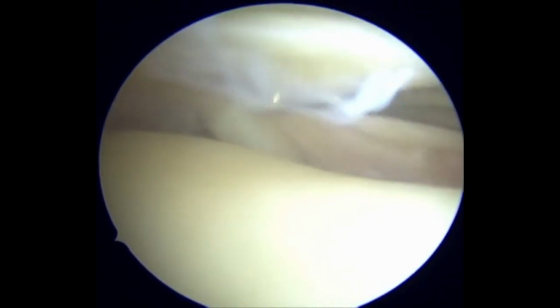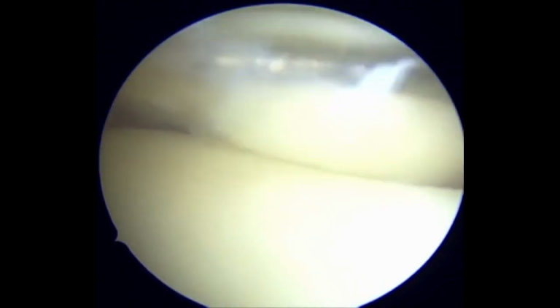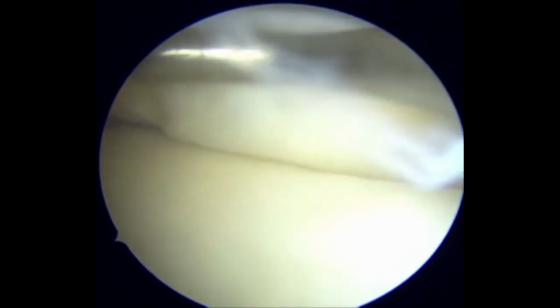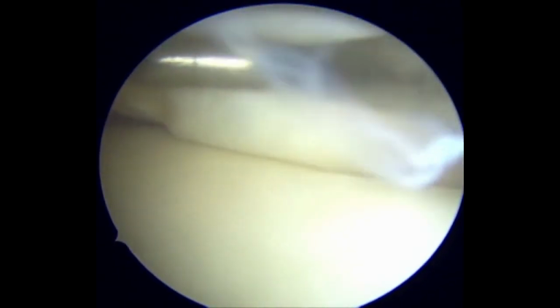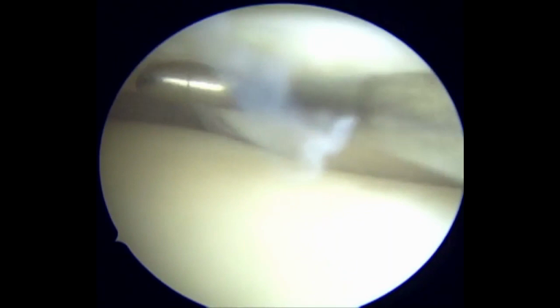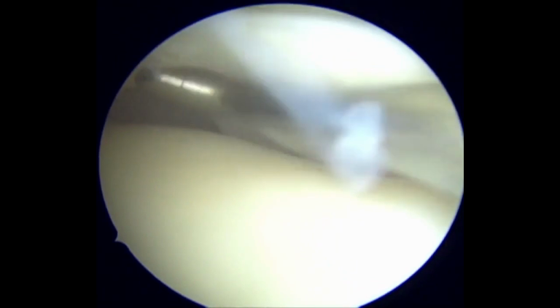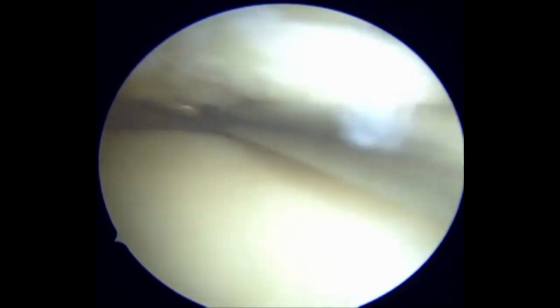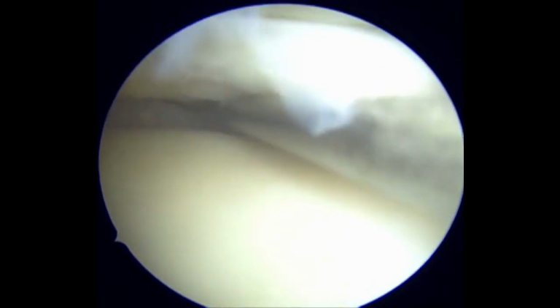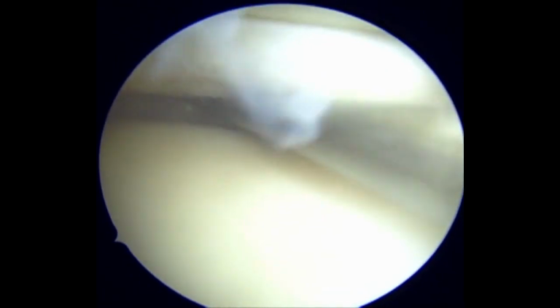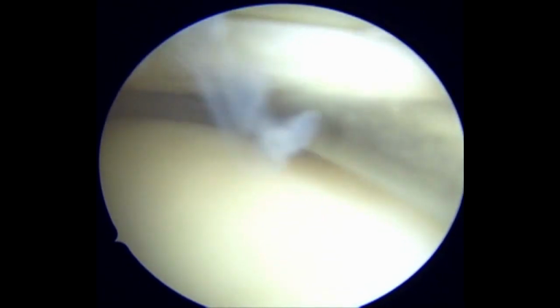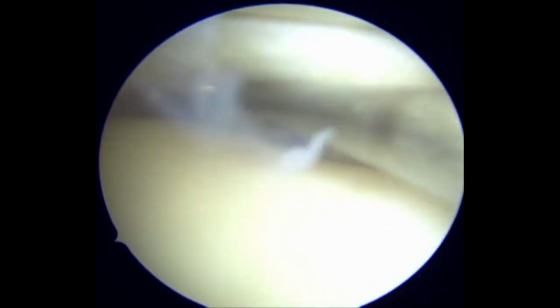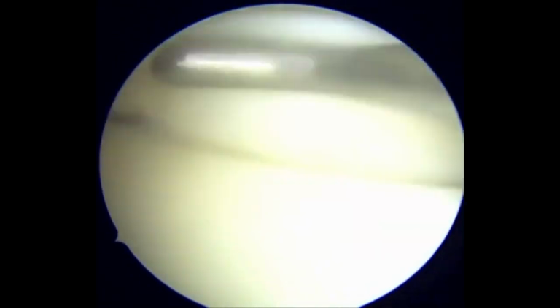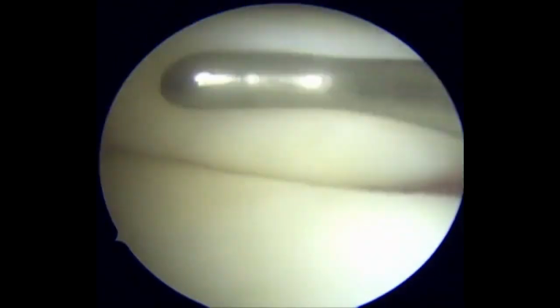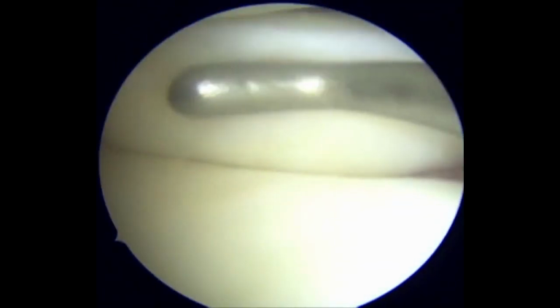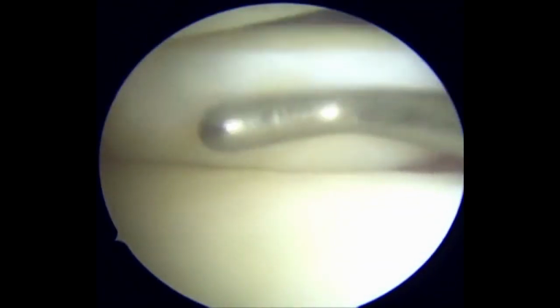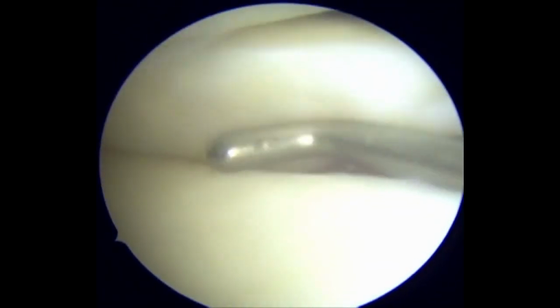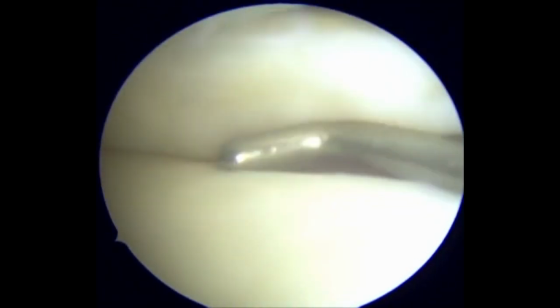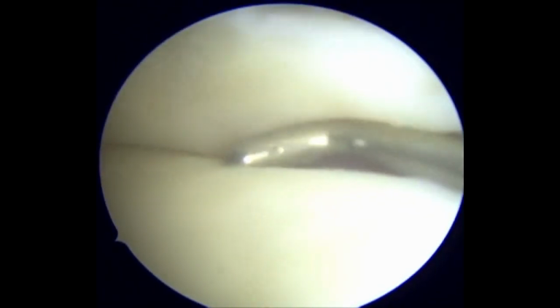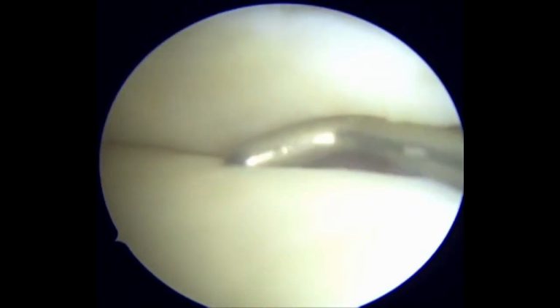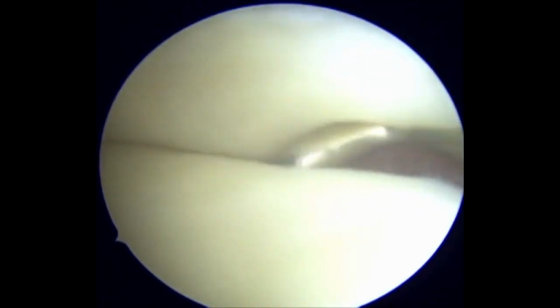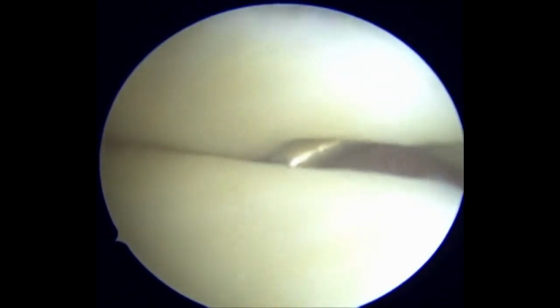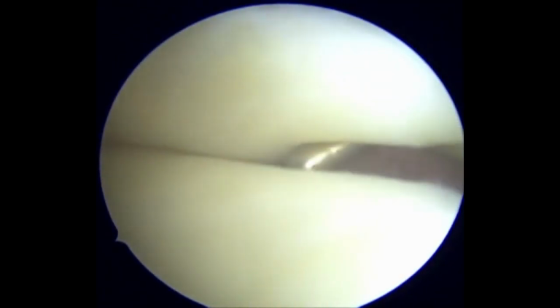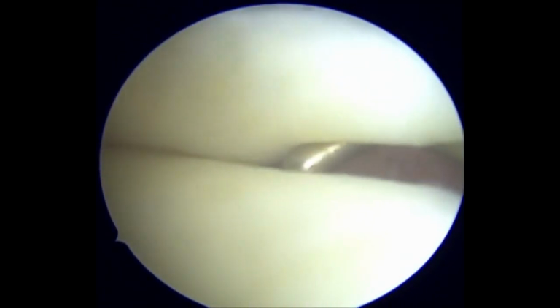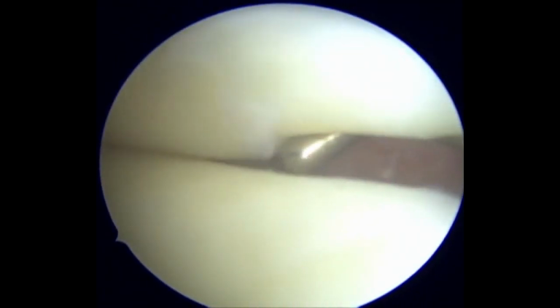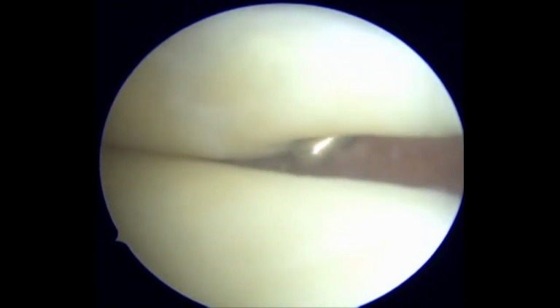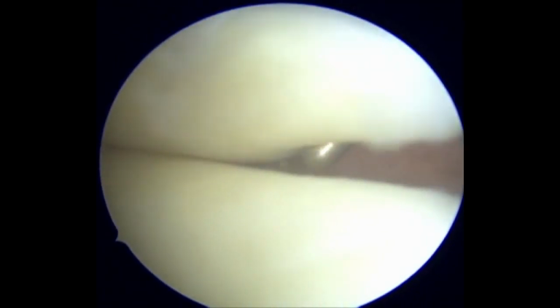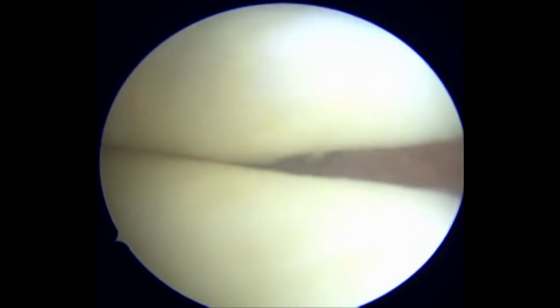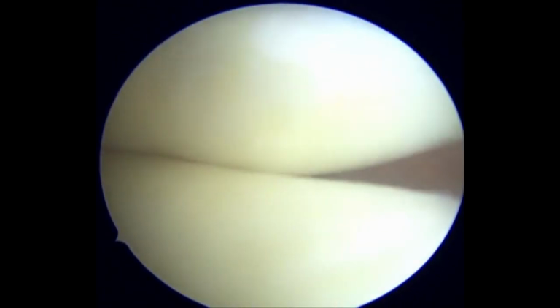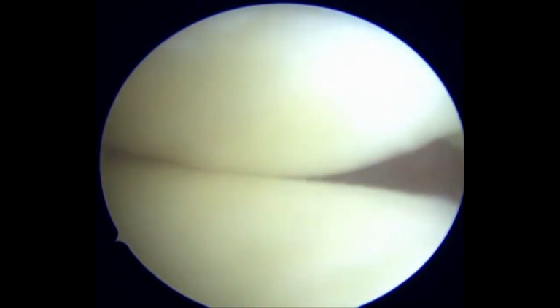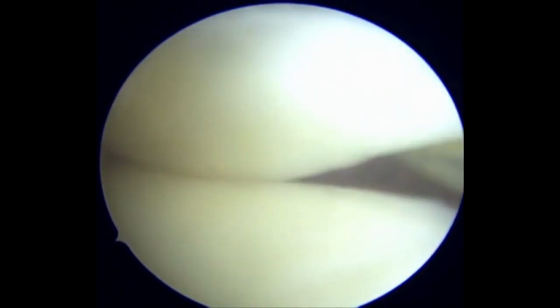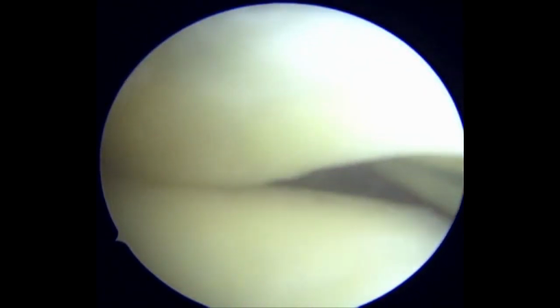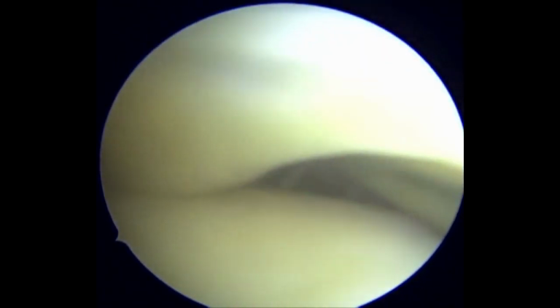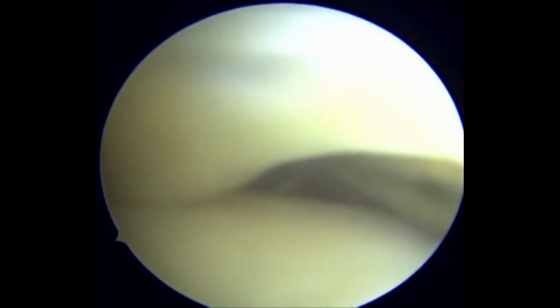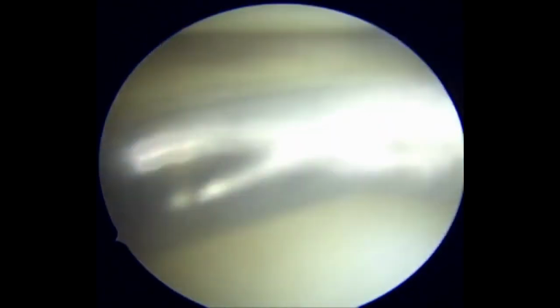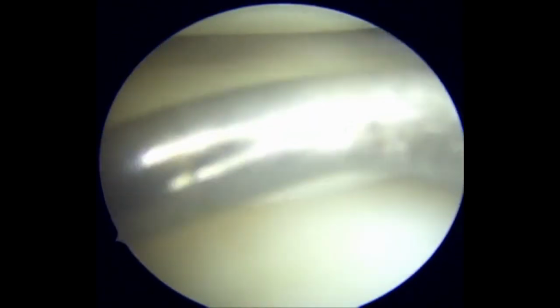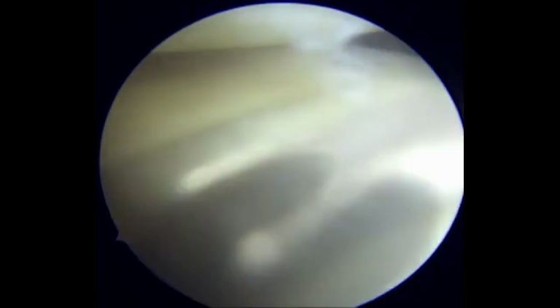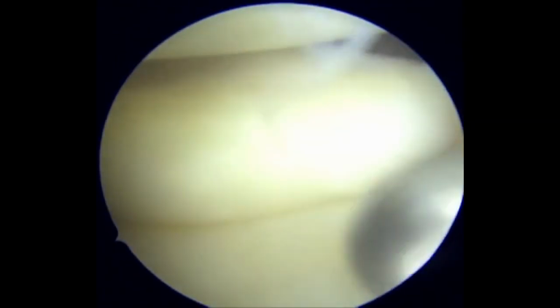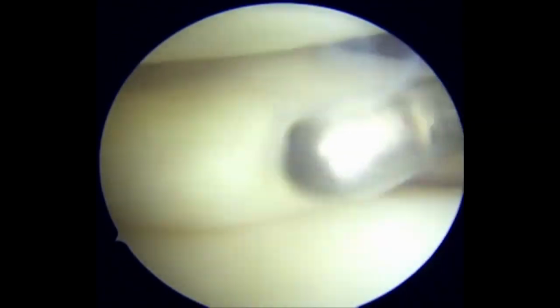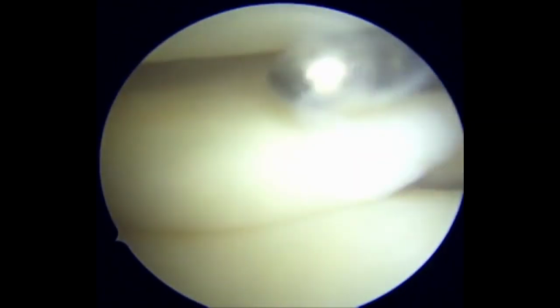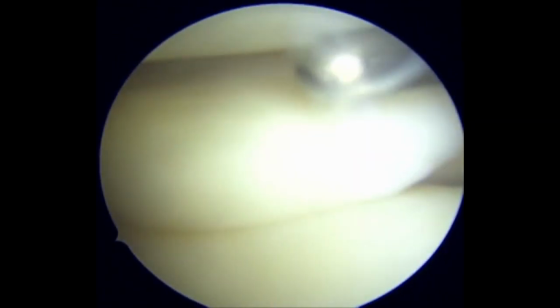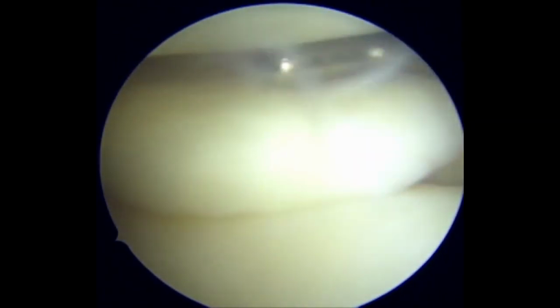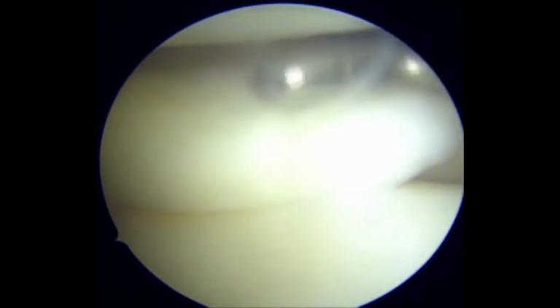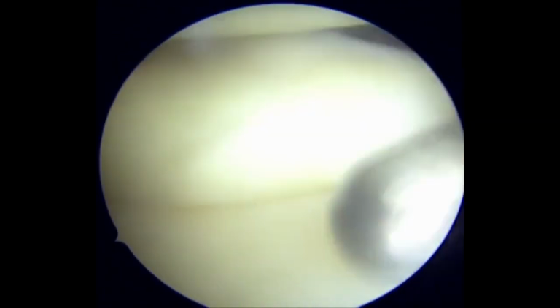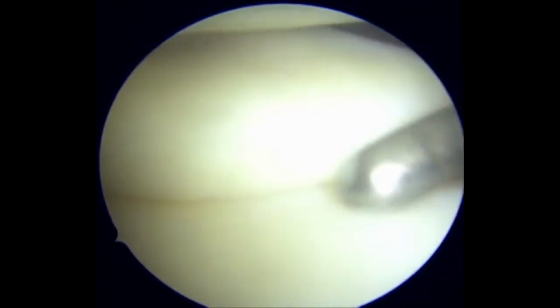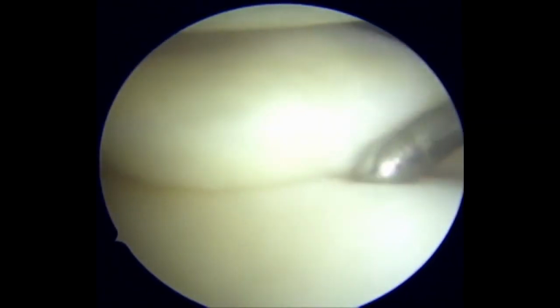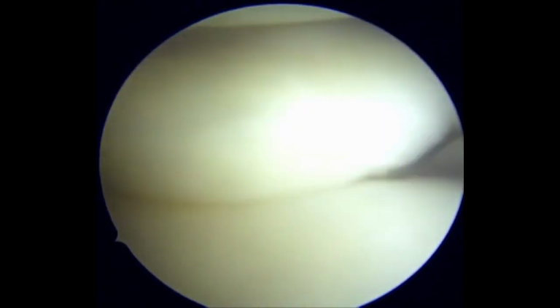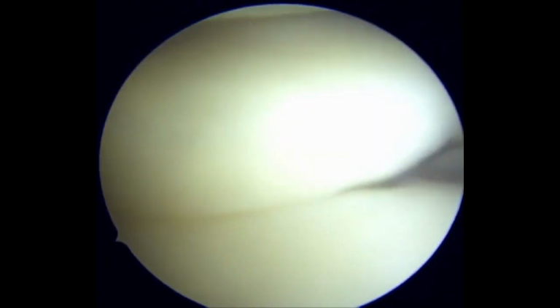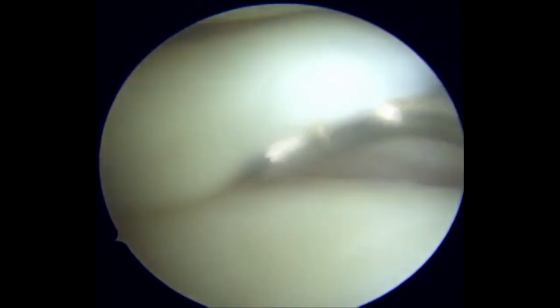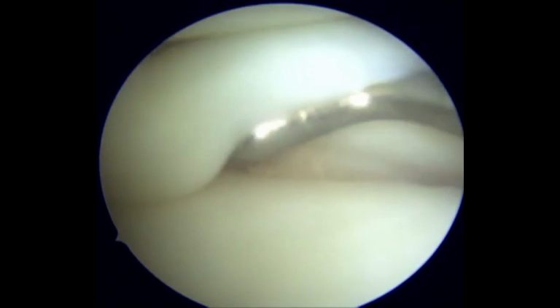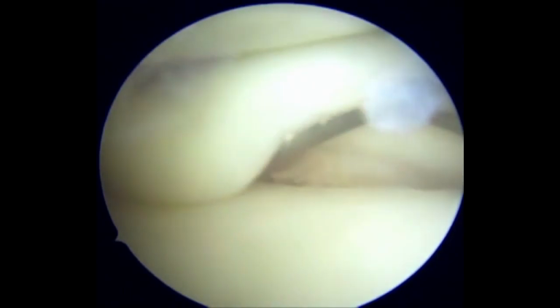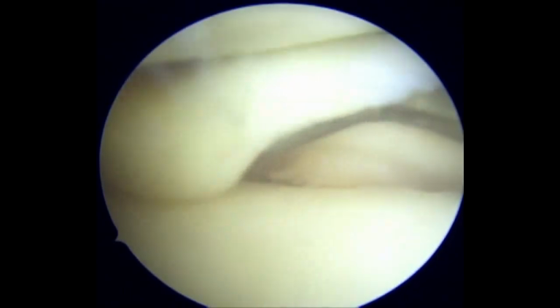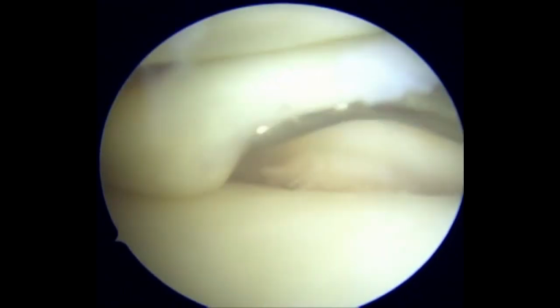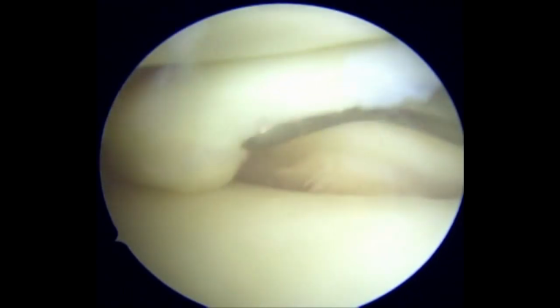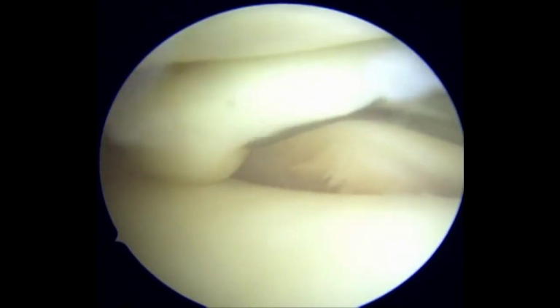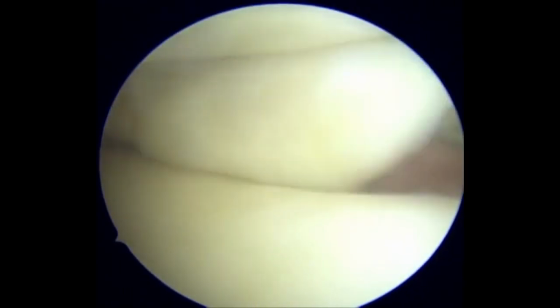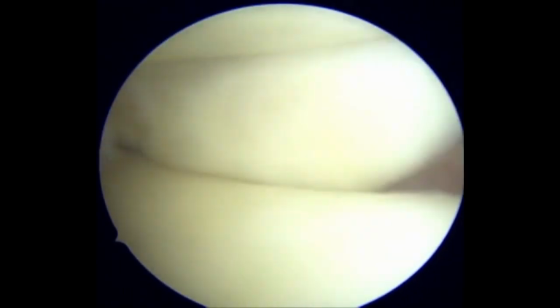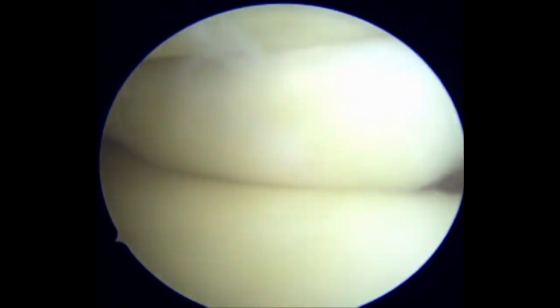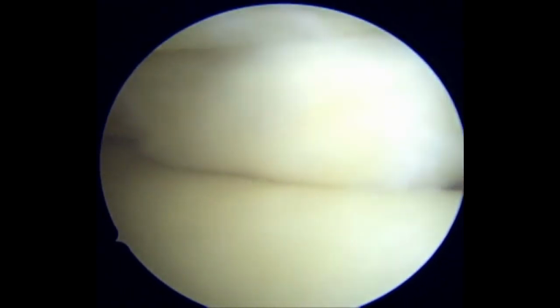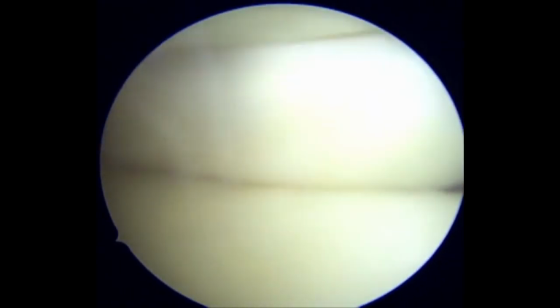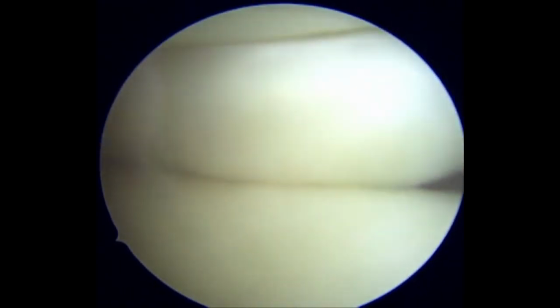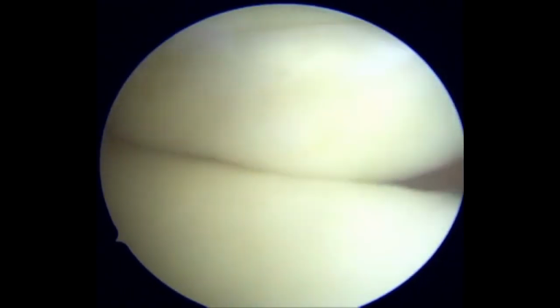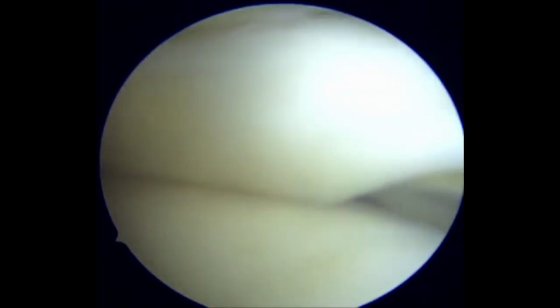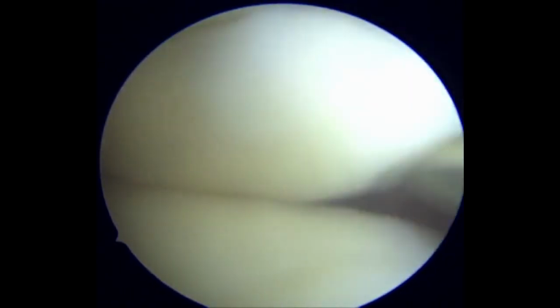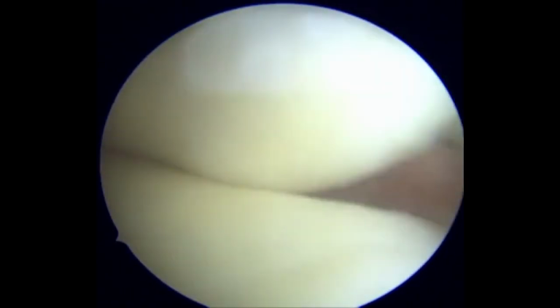However, it re-displaces easily. After multiple attempts, the meniscus flap is successfully reduced into the joint.